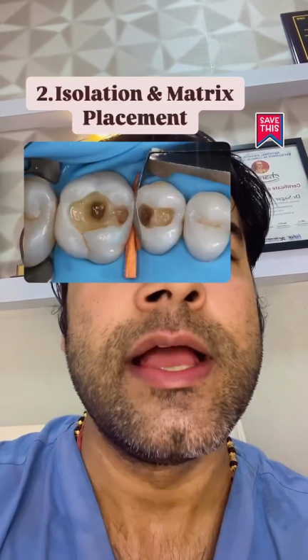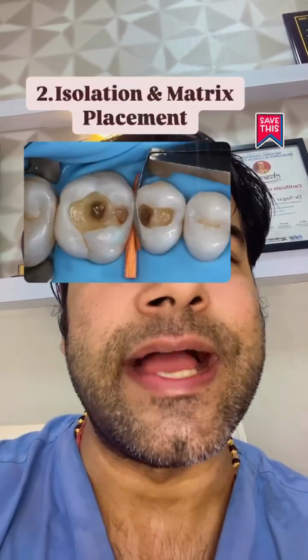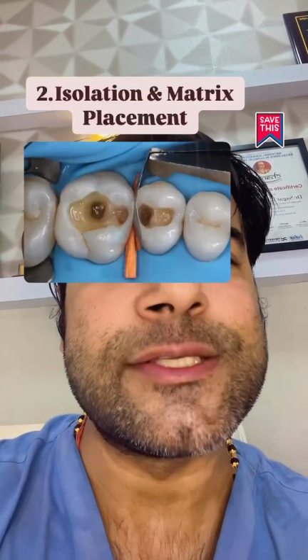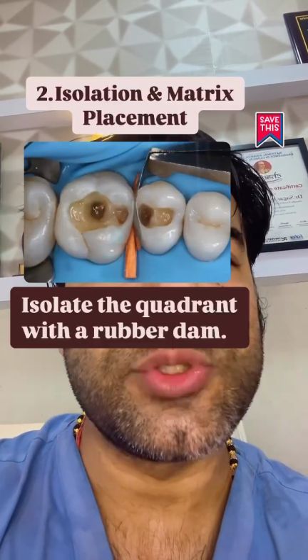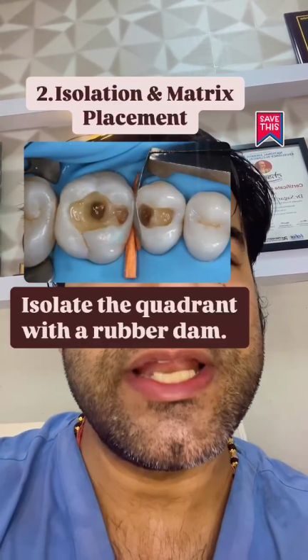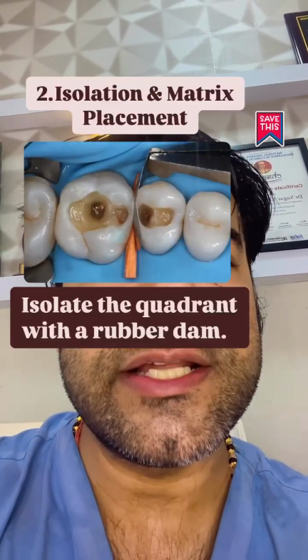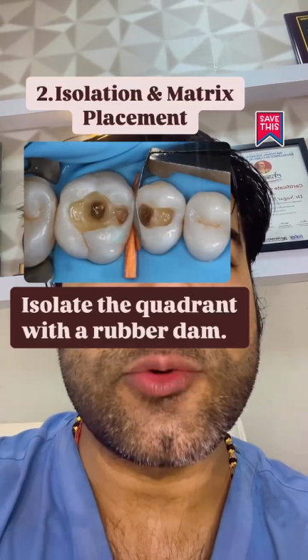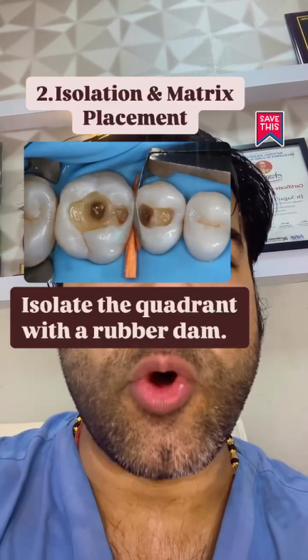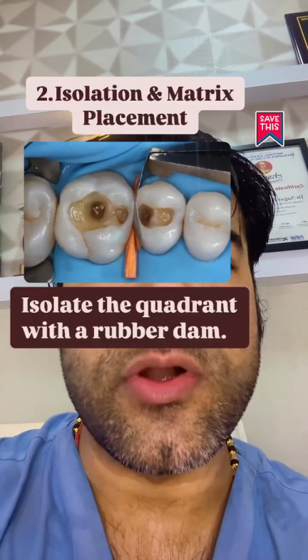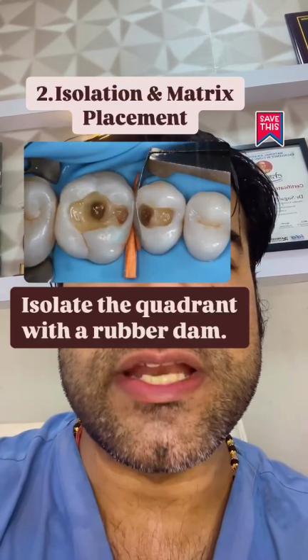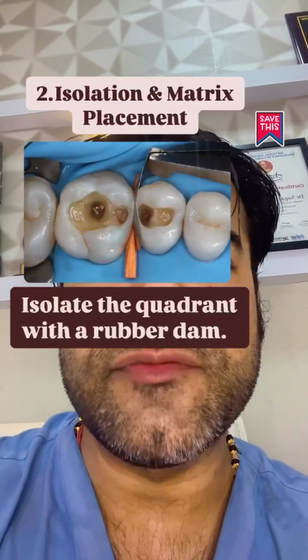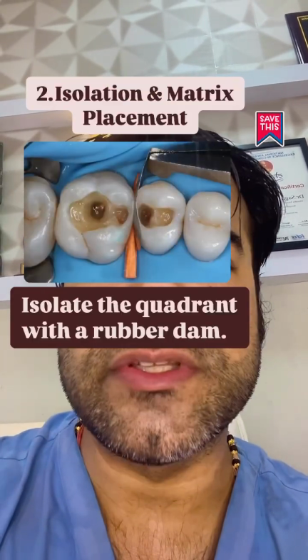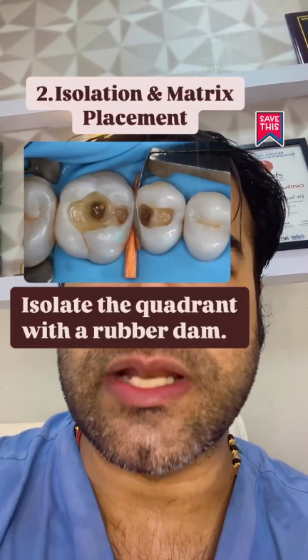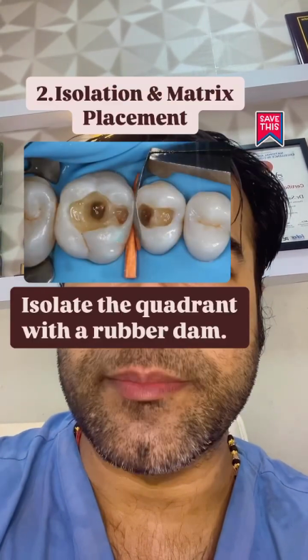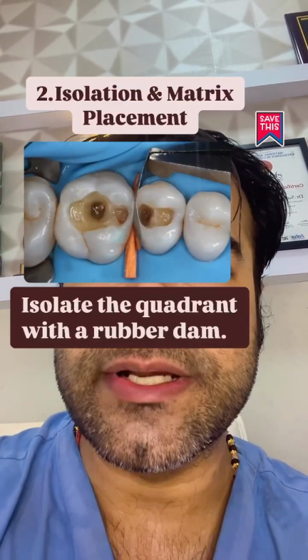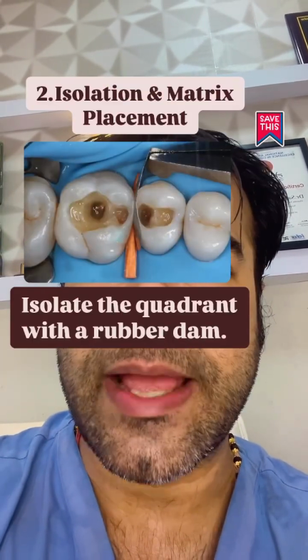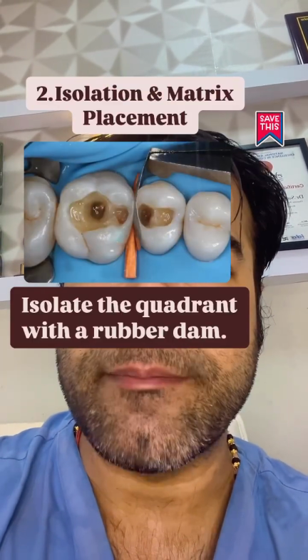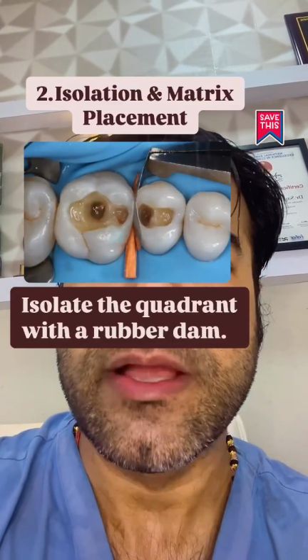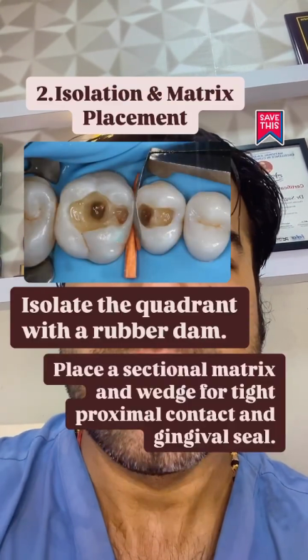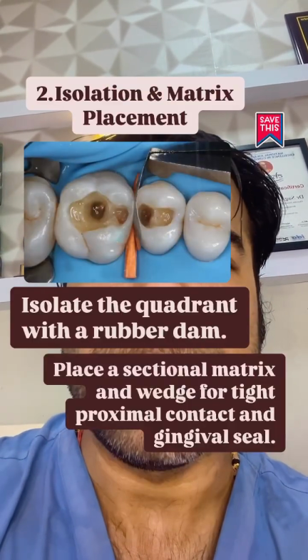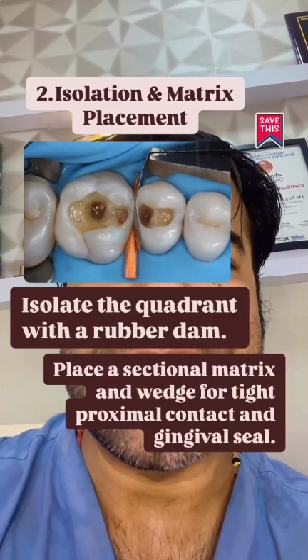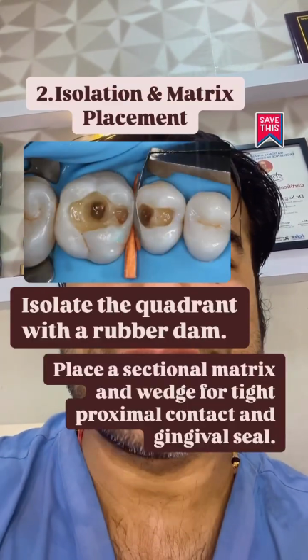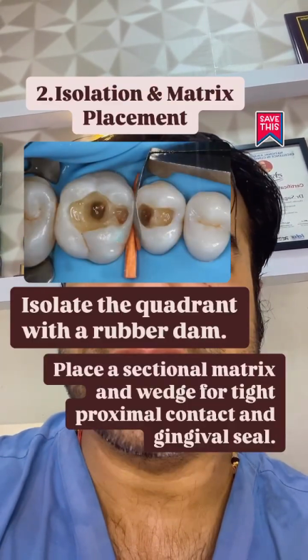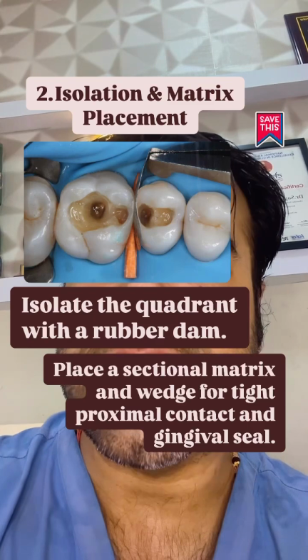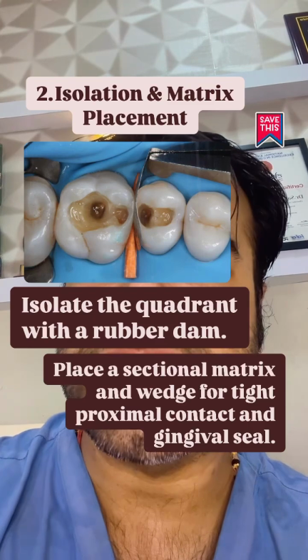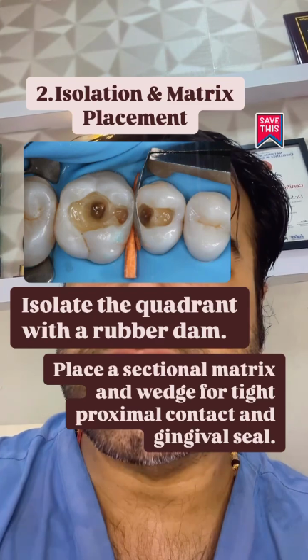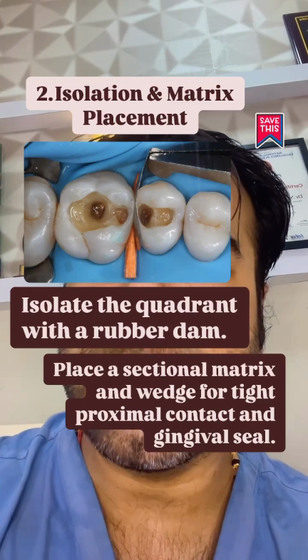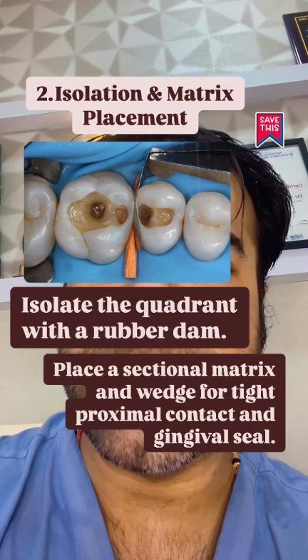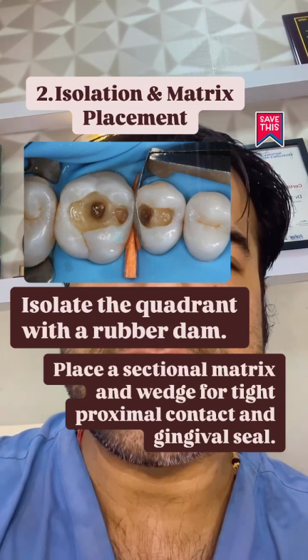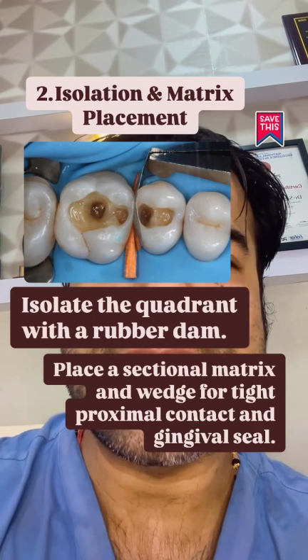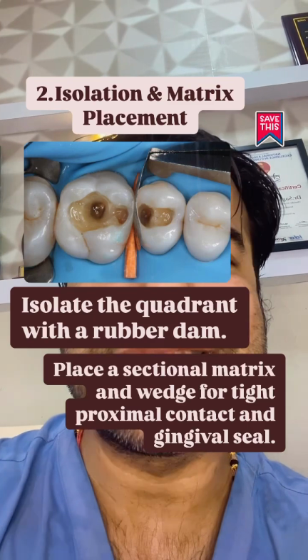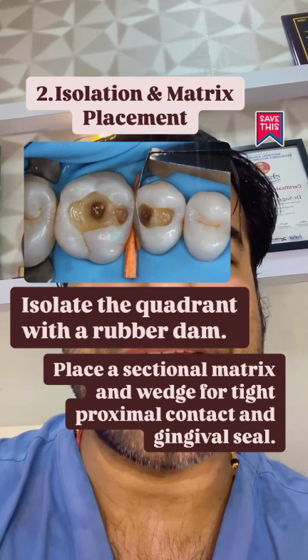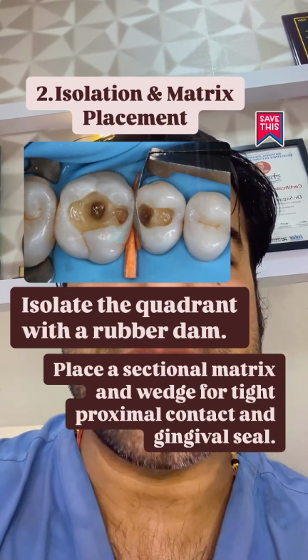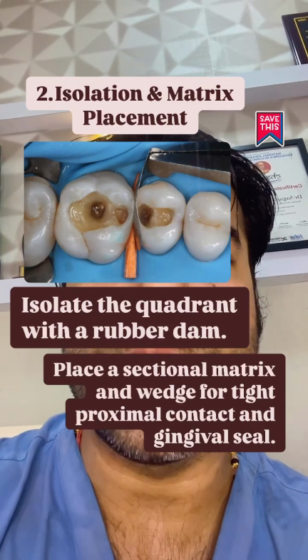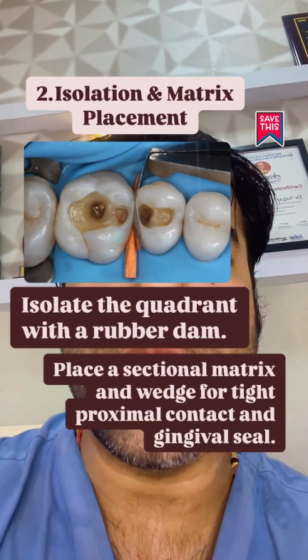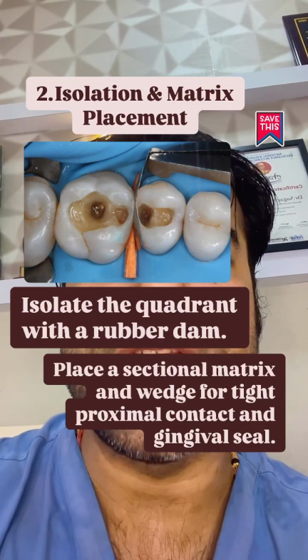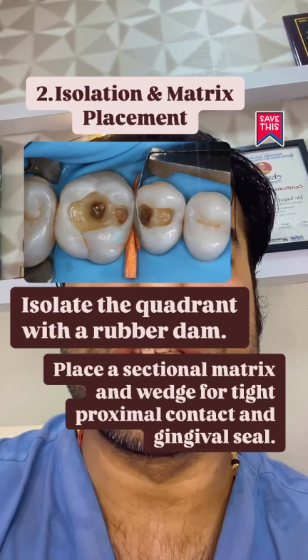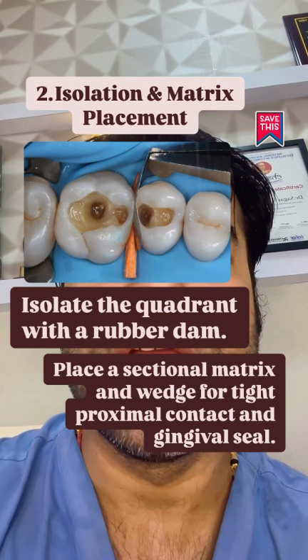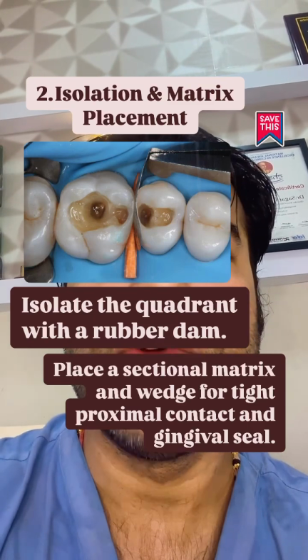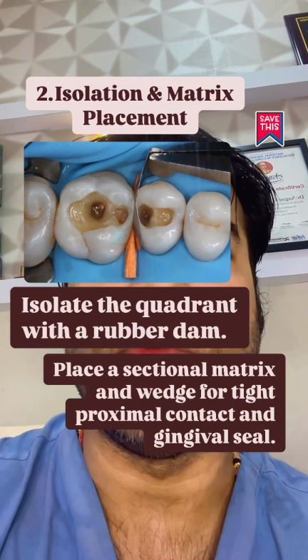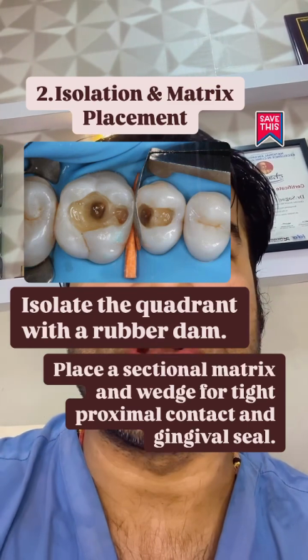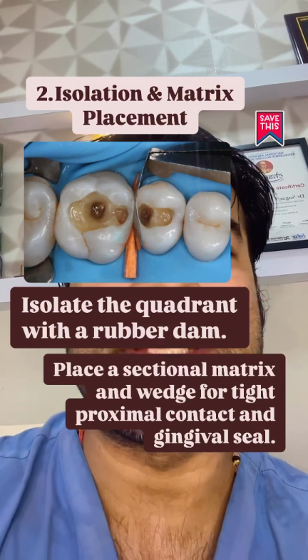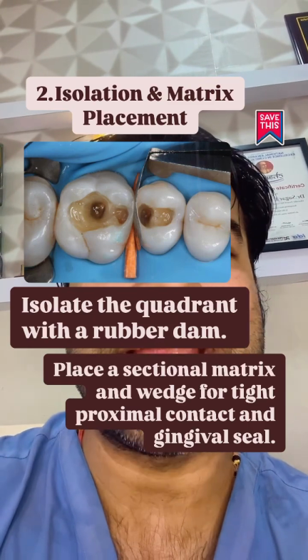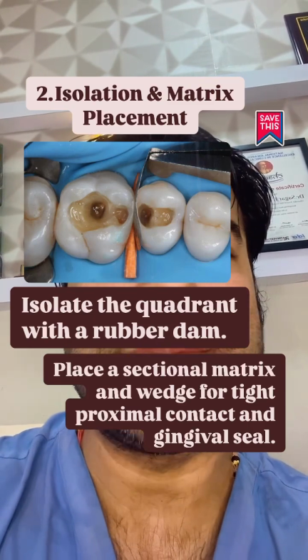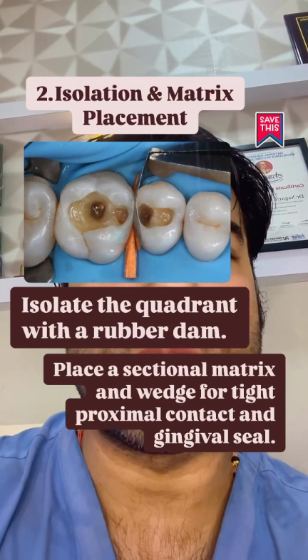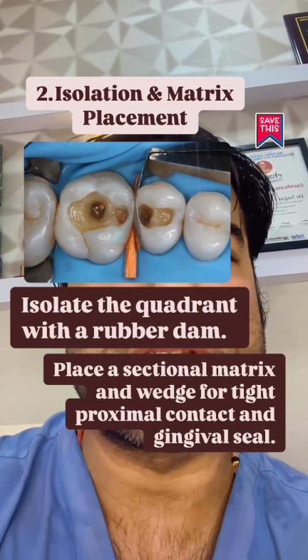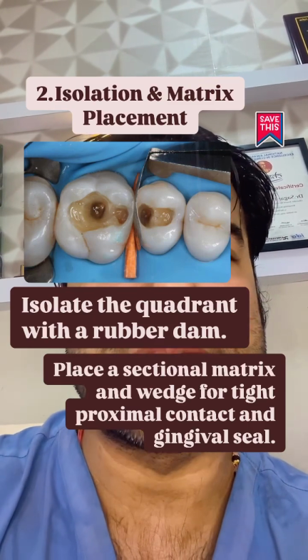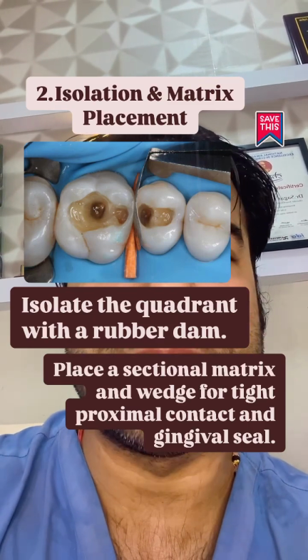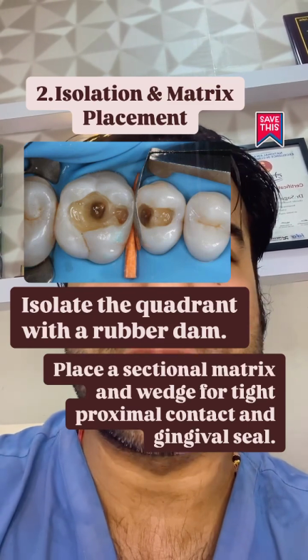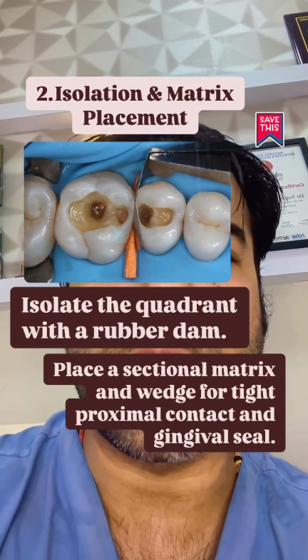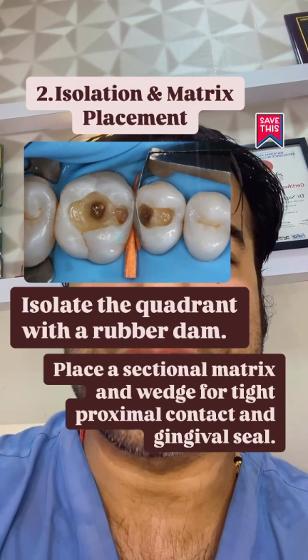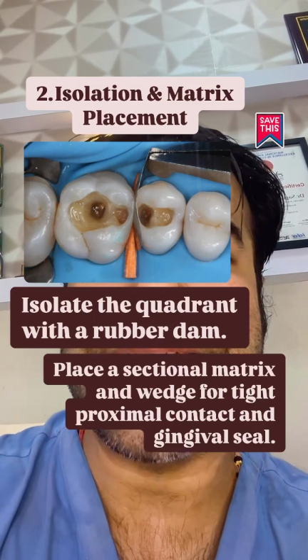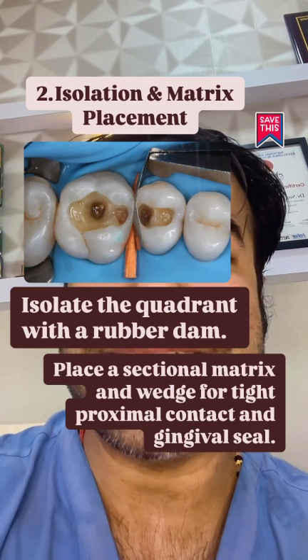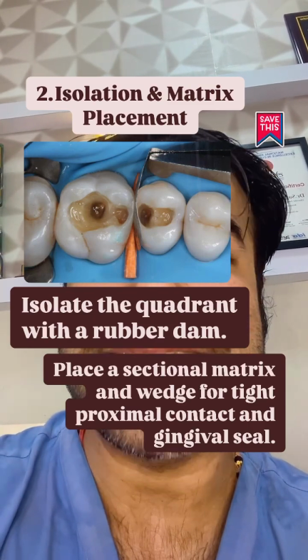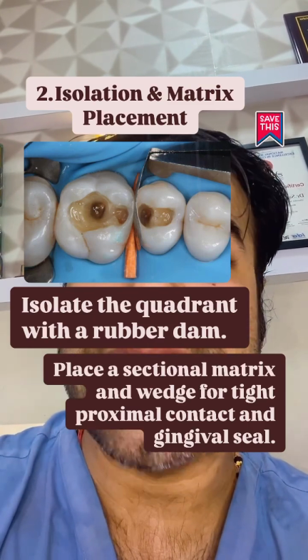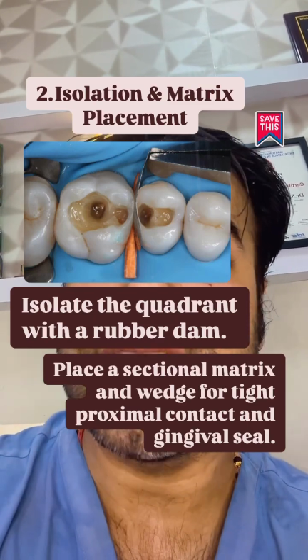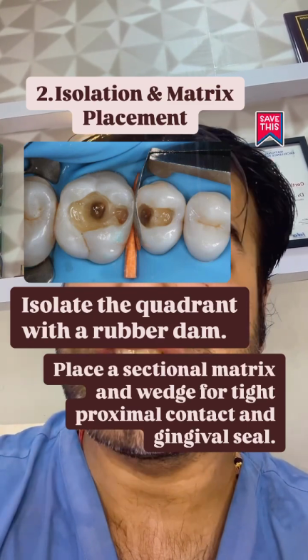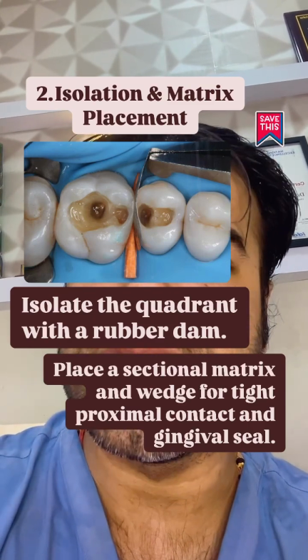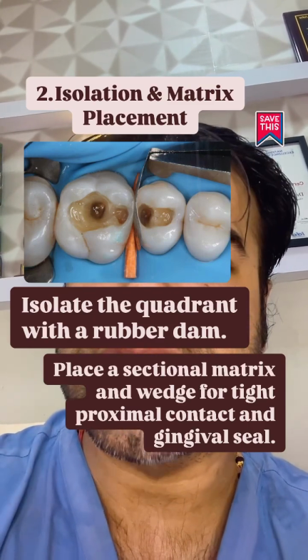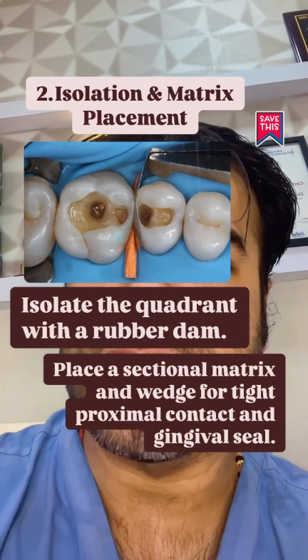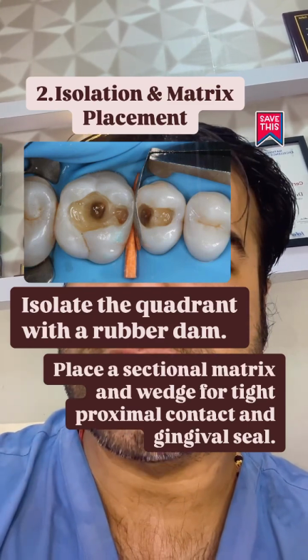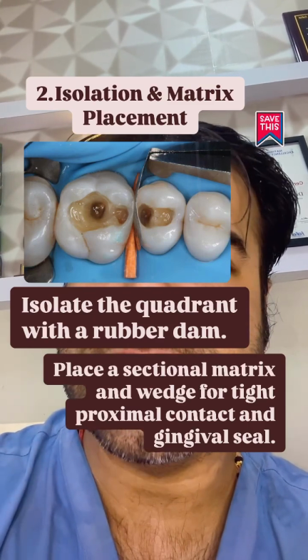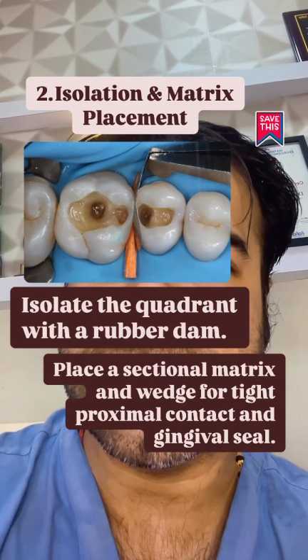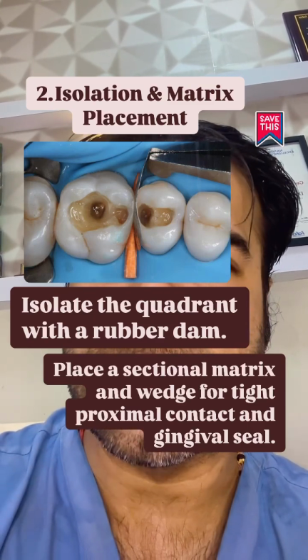Isolate a quadrant with rubber dam. Place a sectional matrix and wedge for tight proximal contacts and a gingival seal.